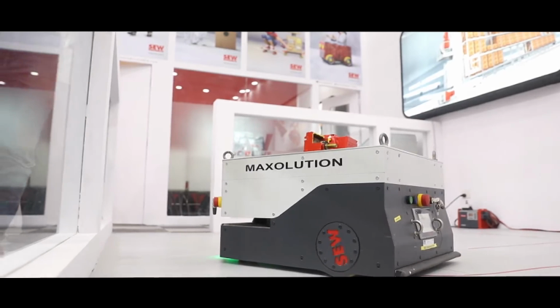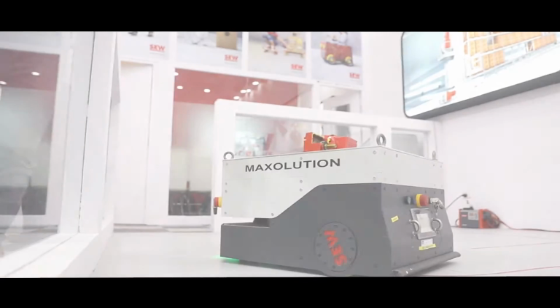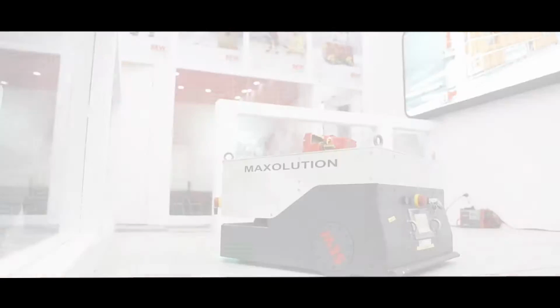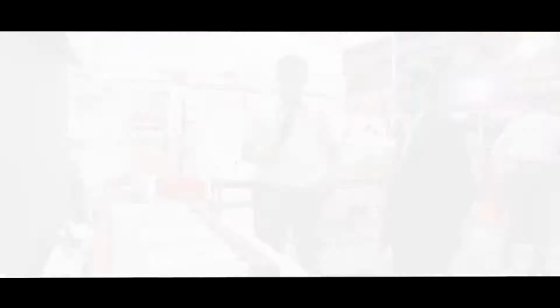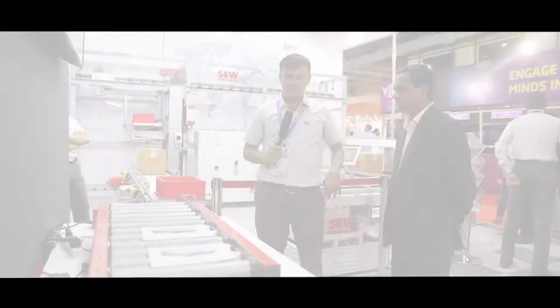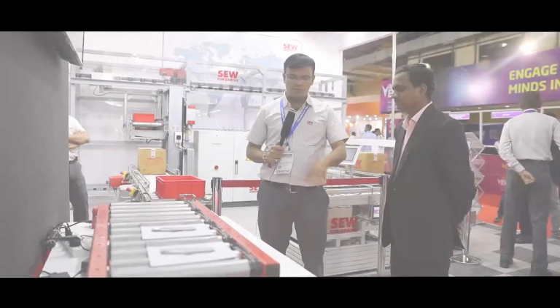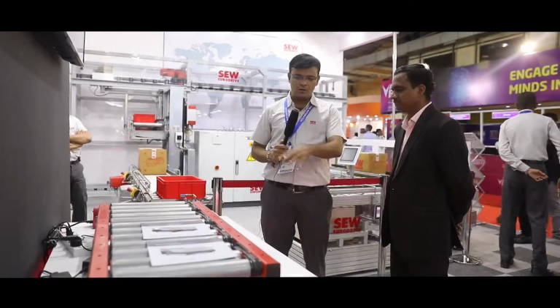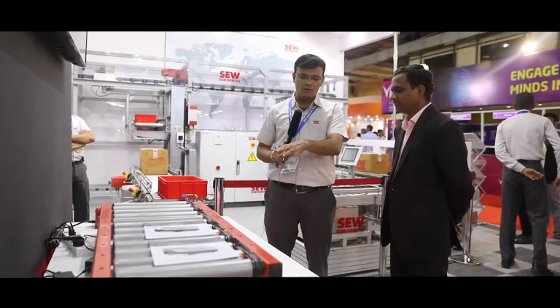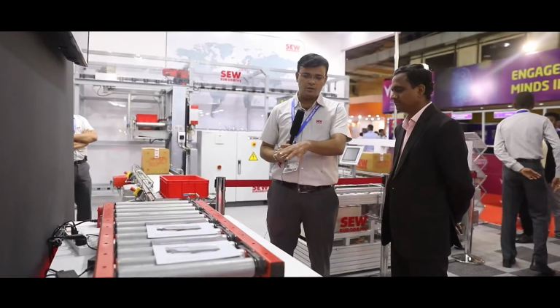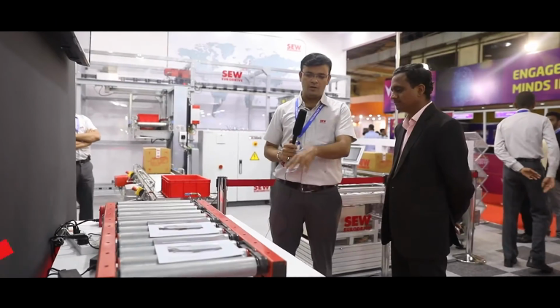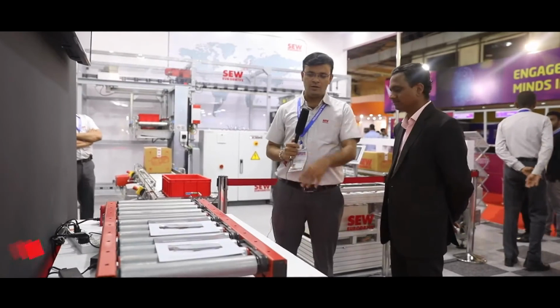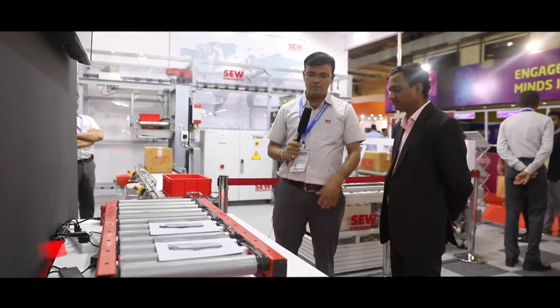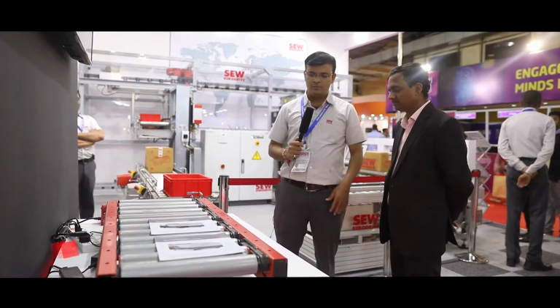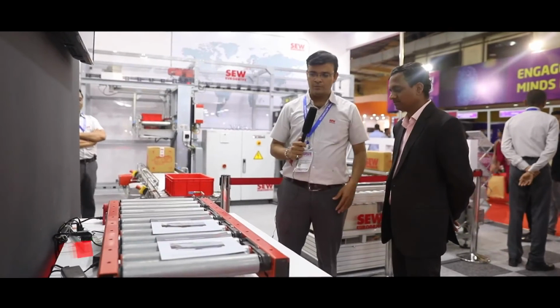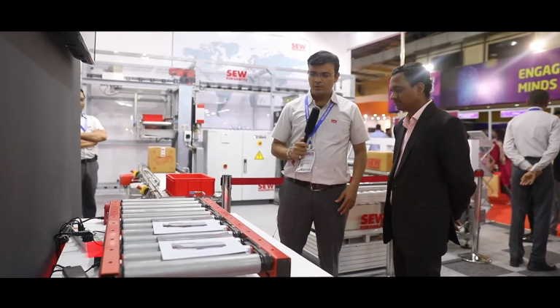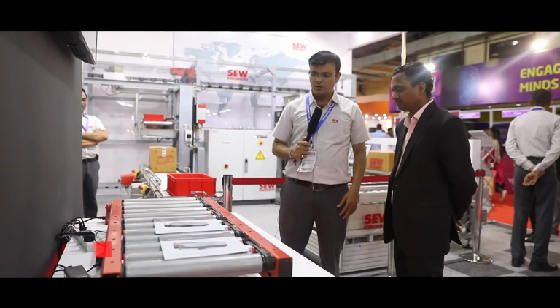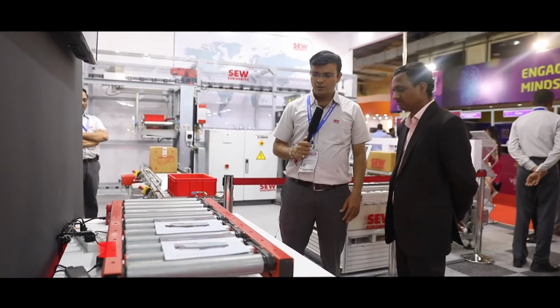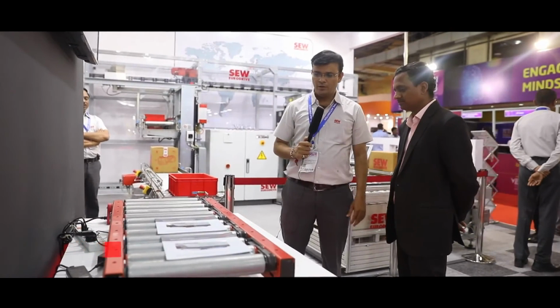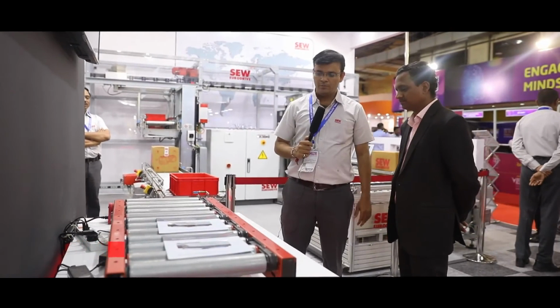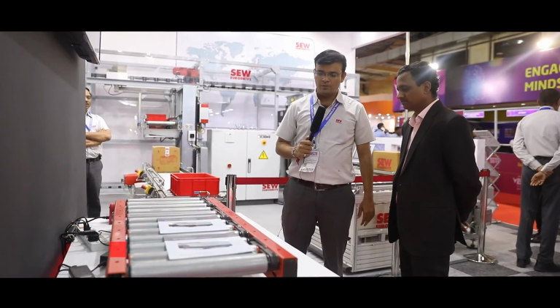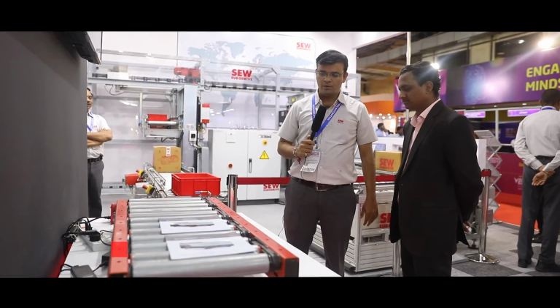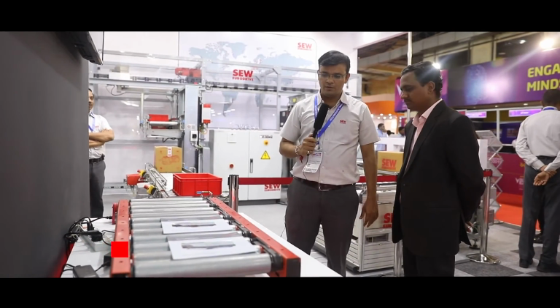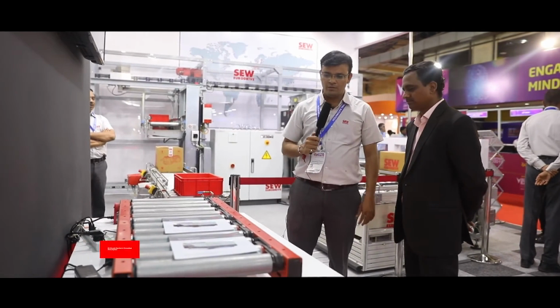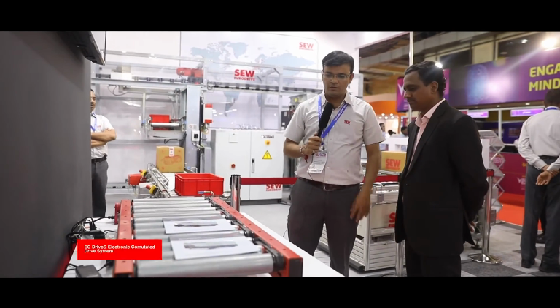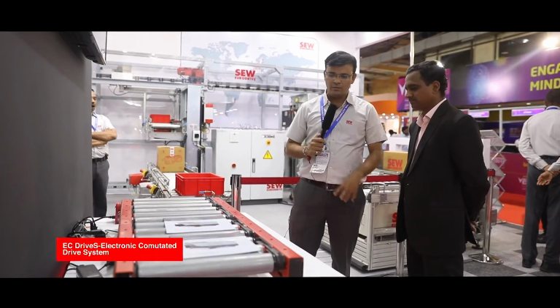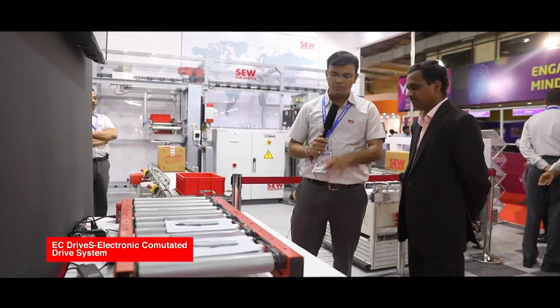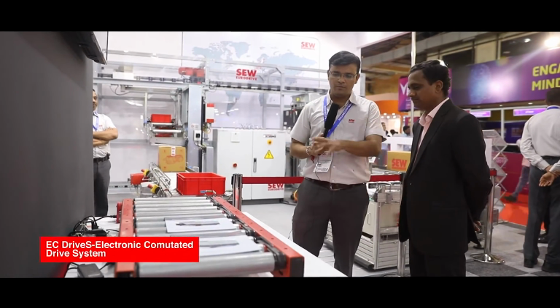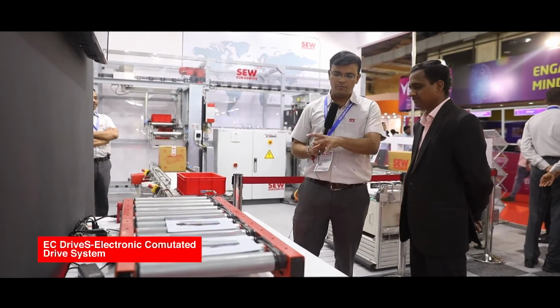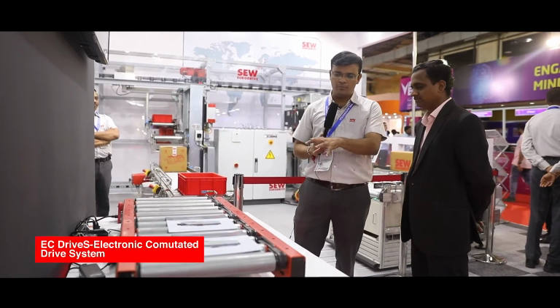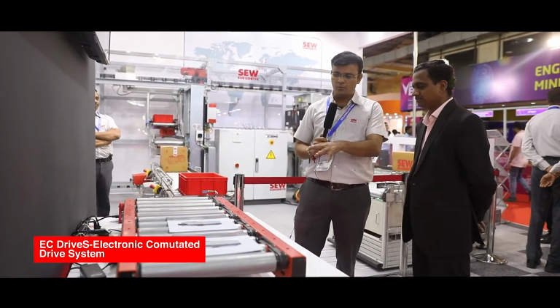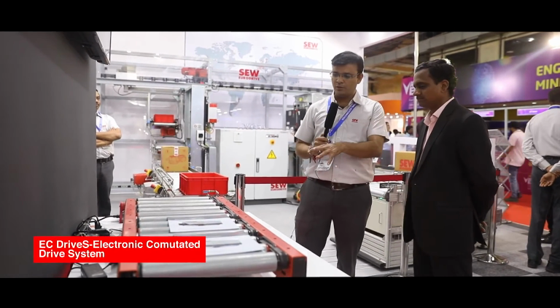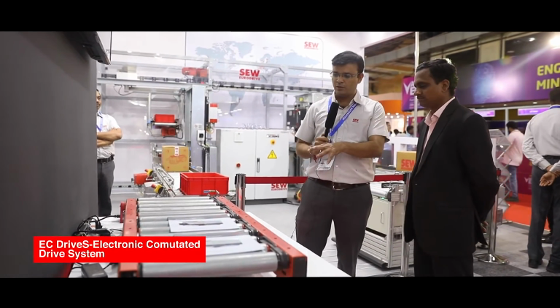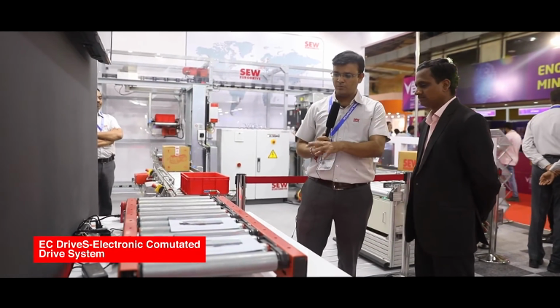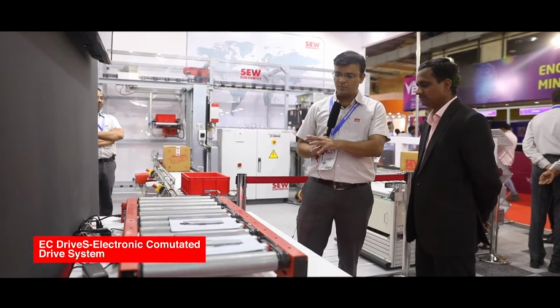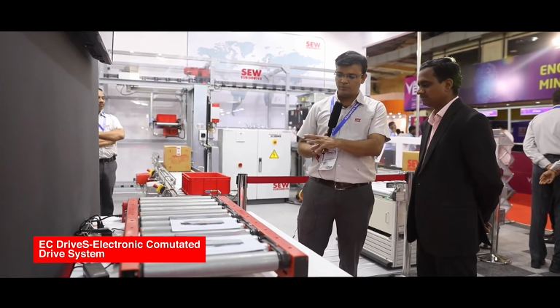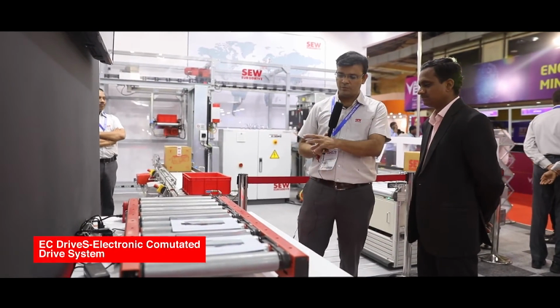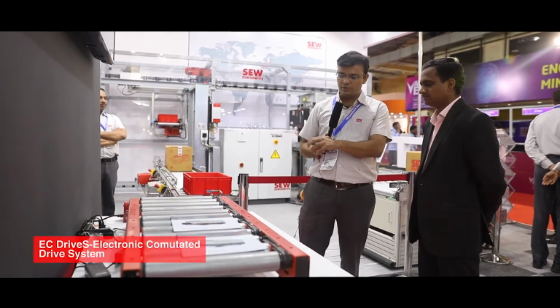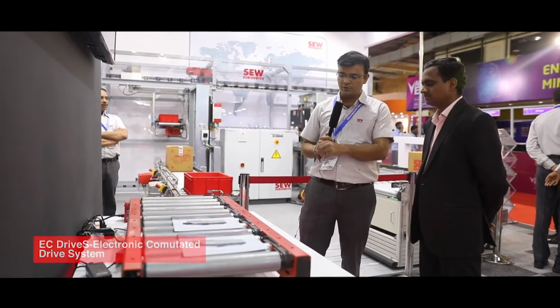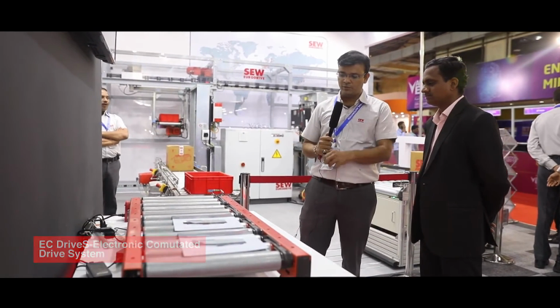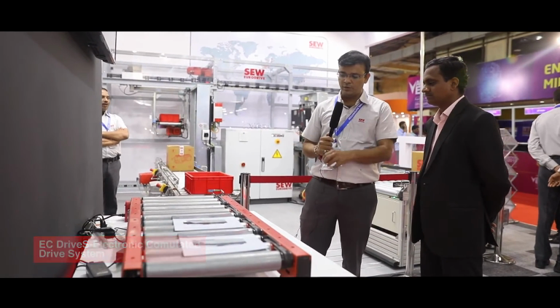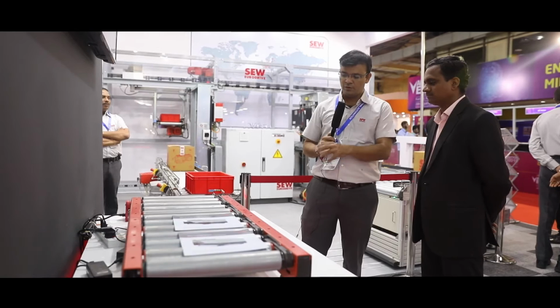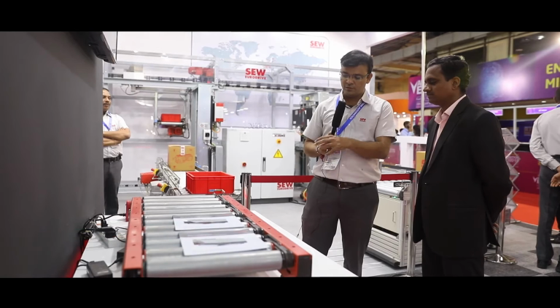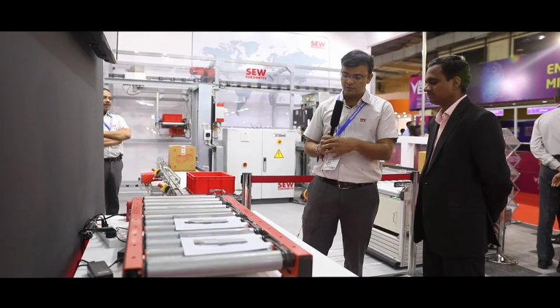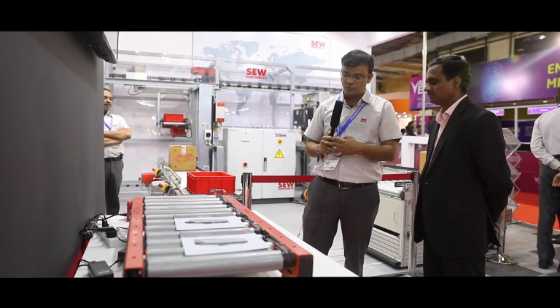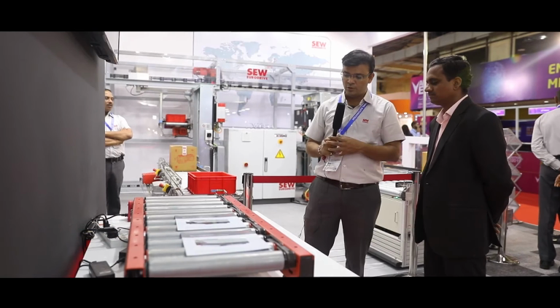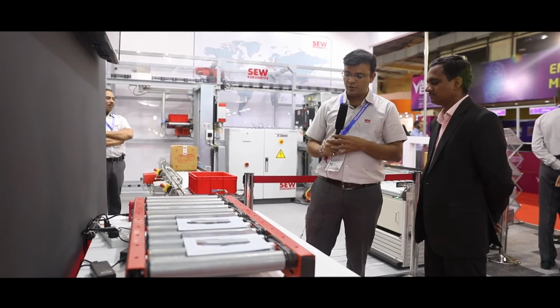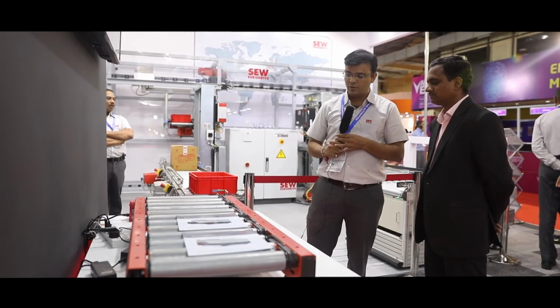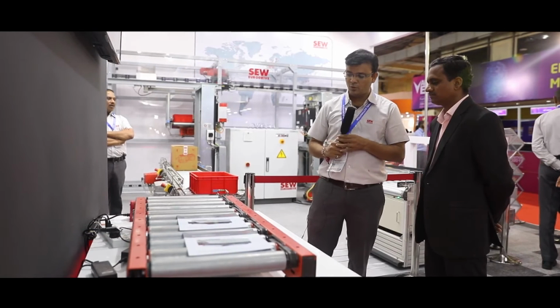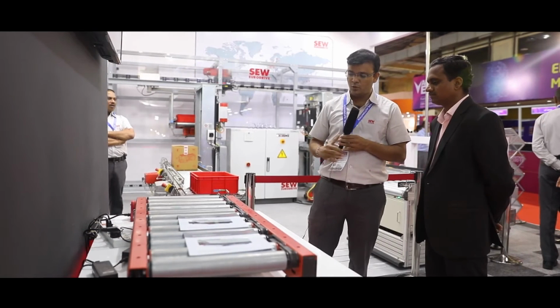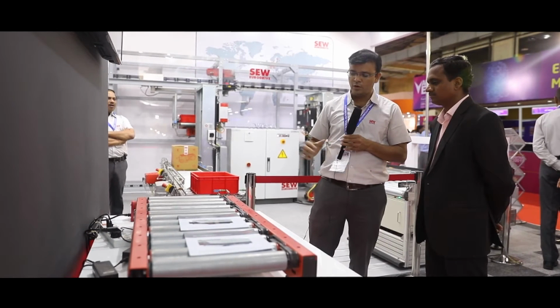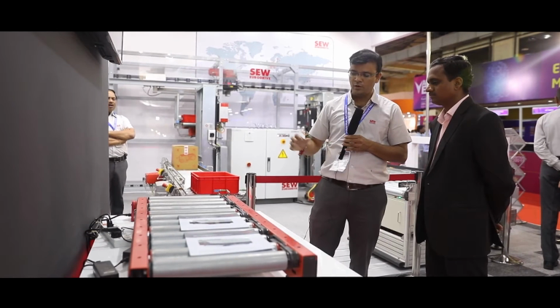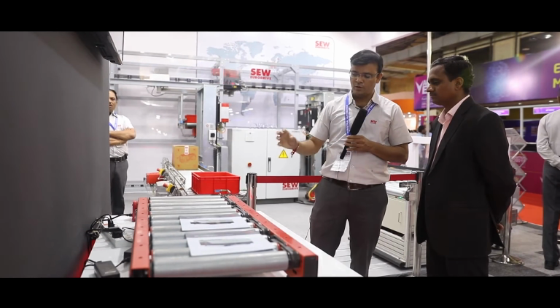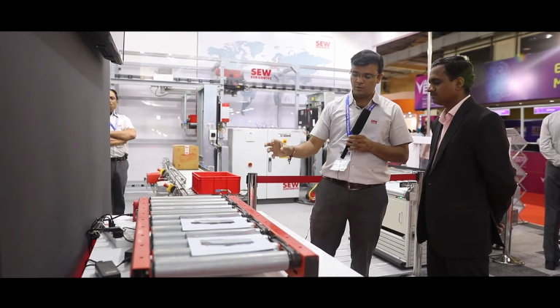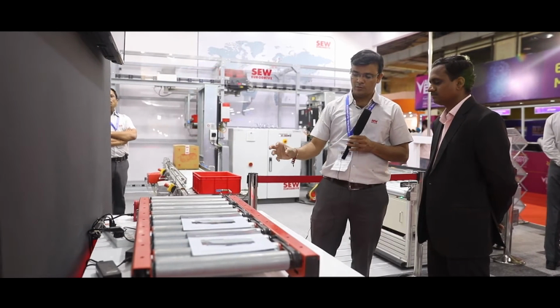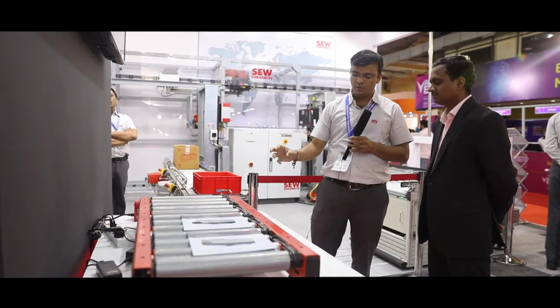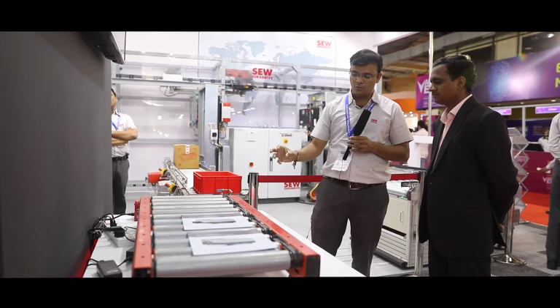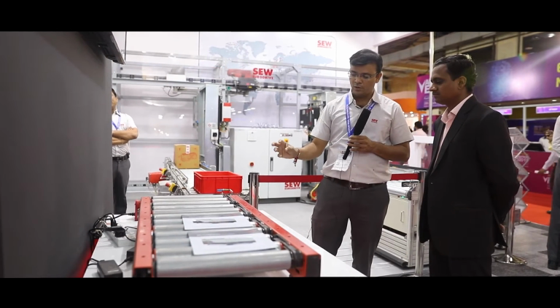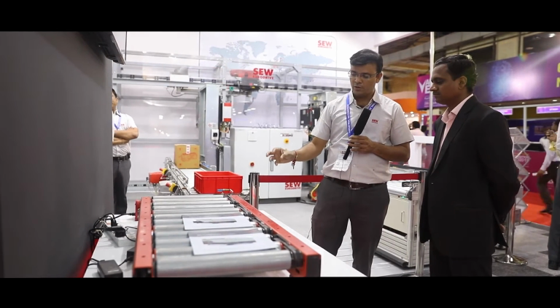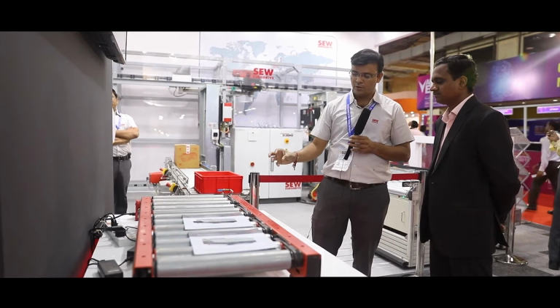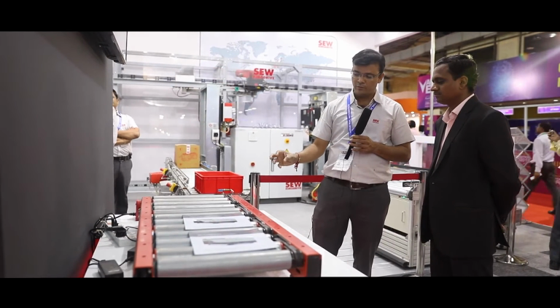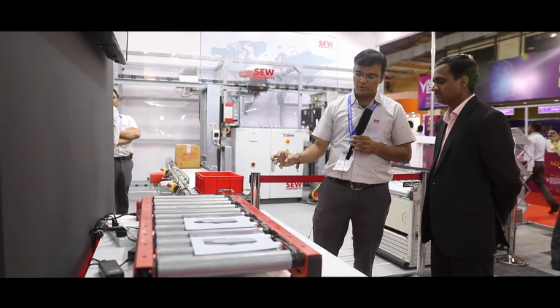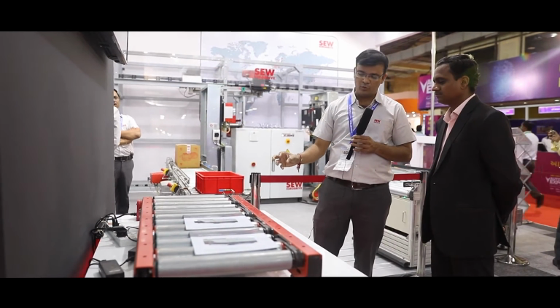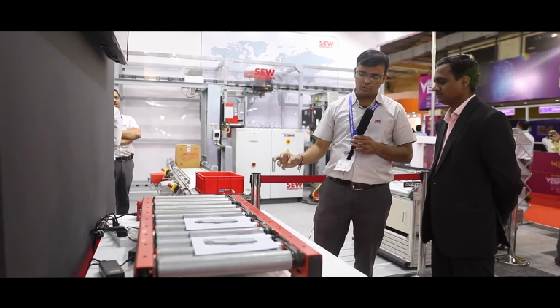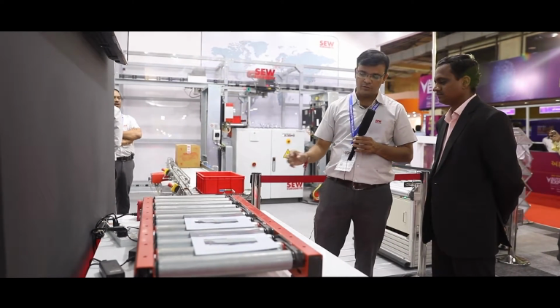This is our product, this is called a roller conveyor model.